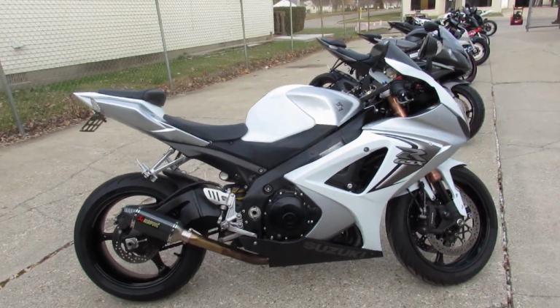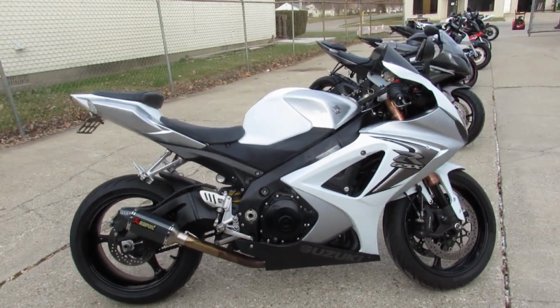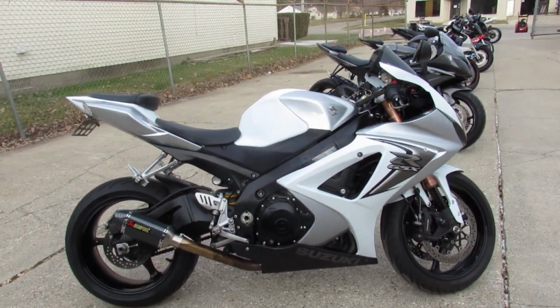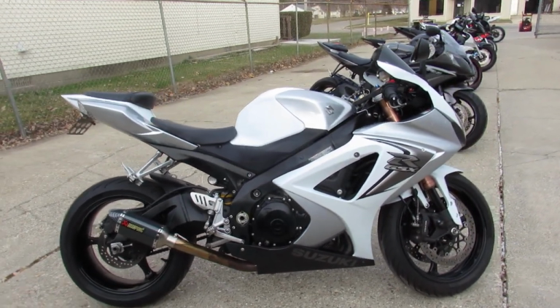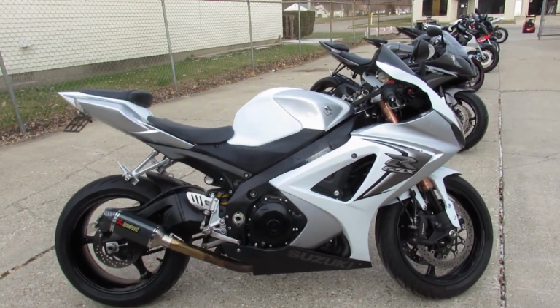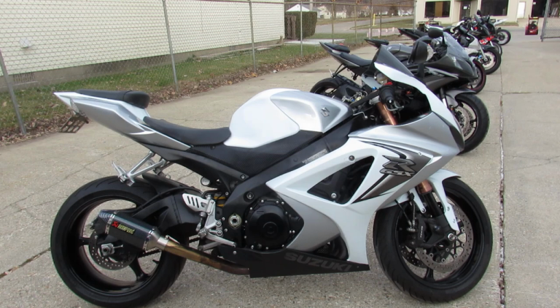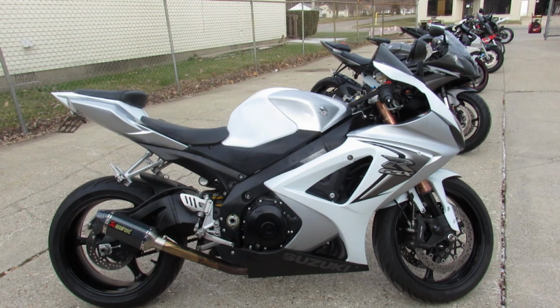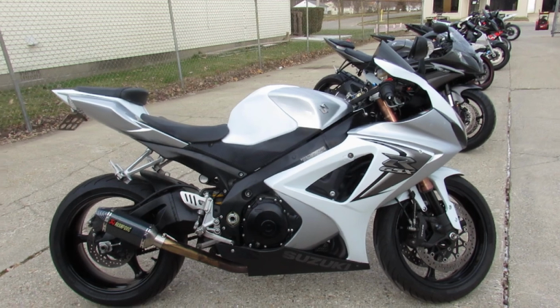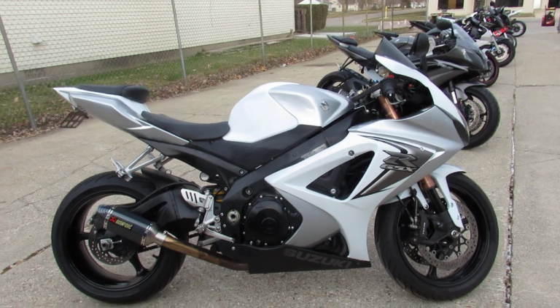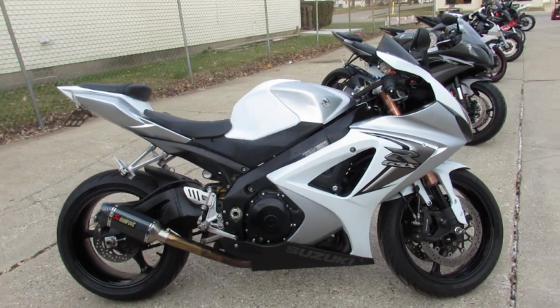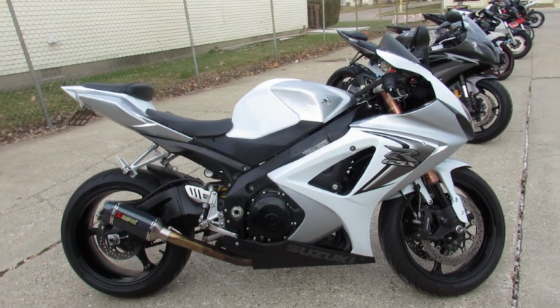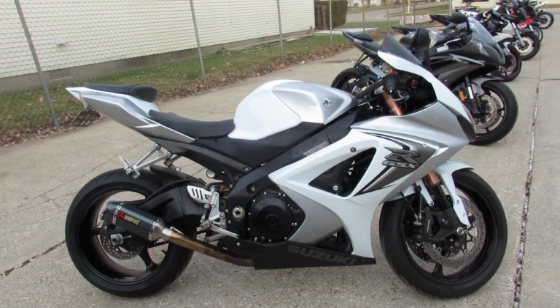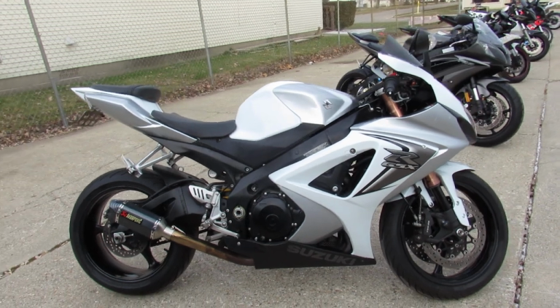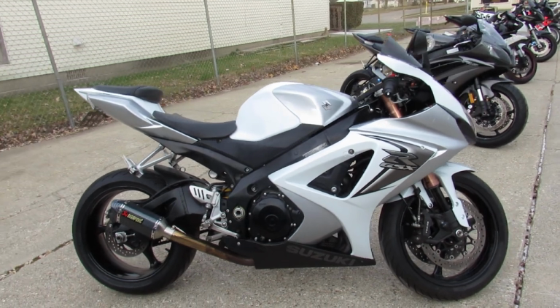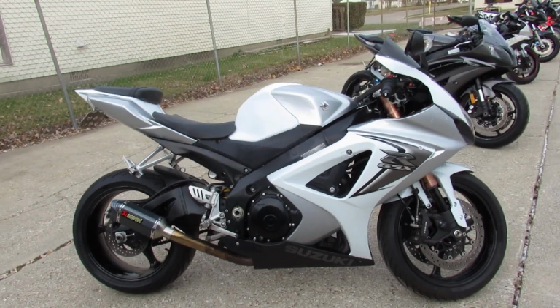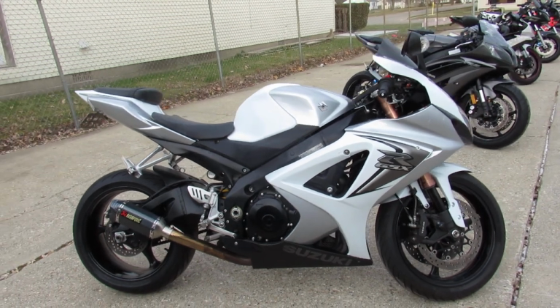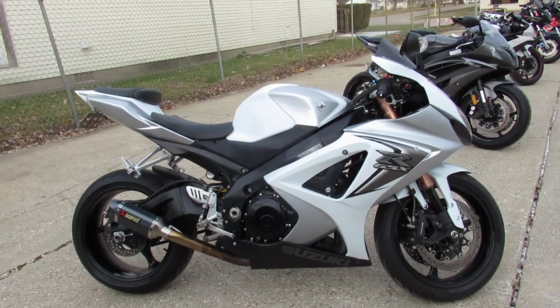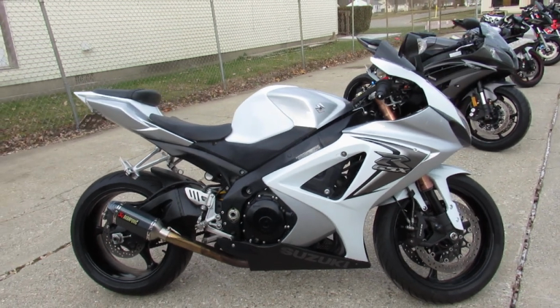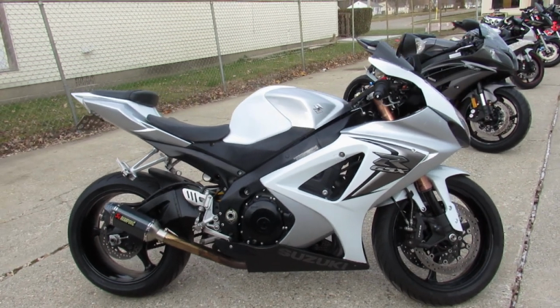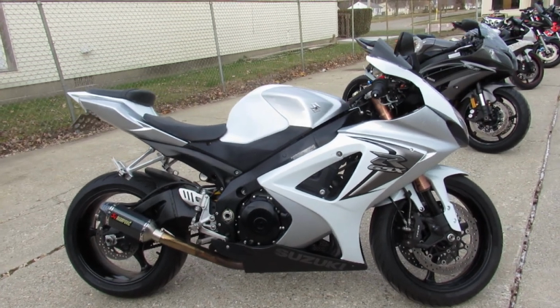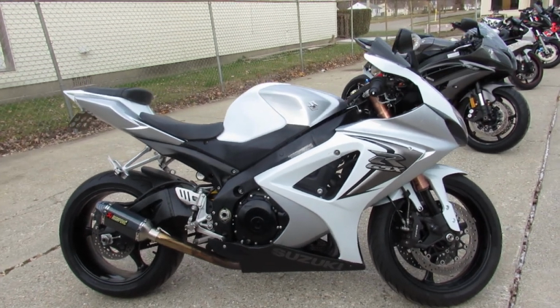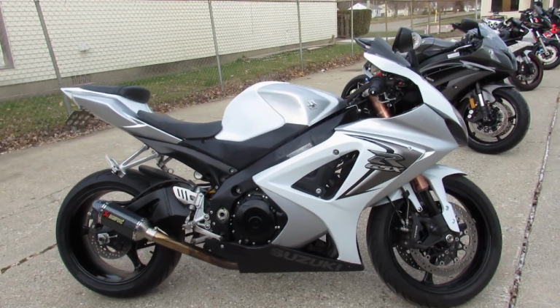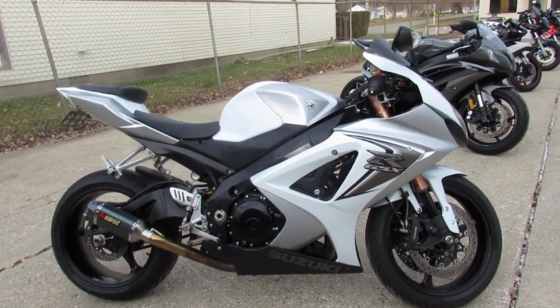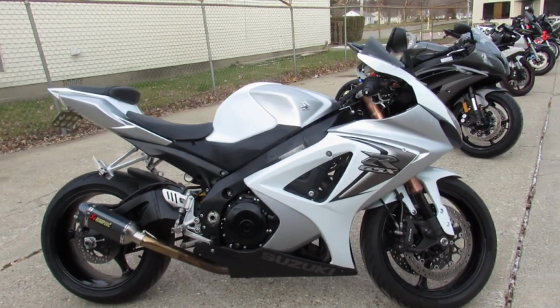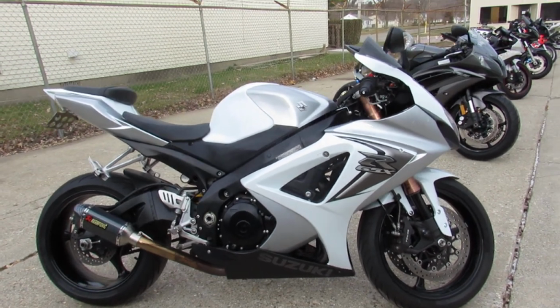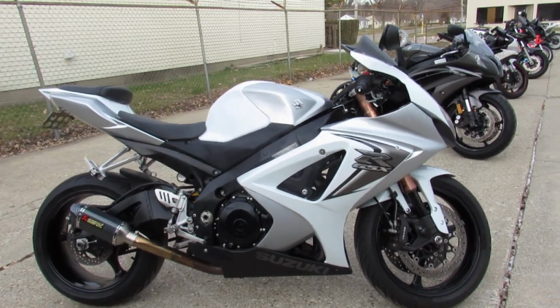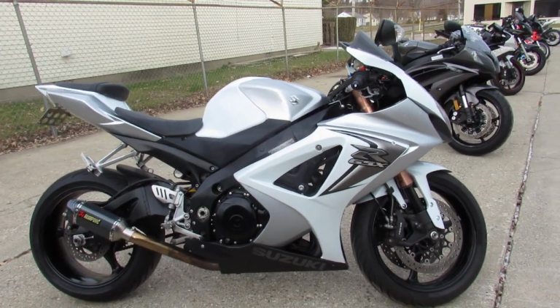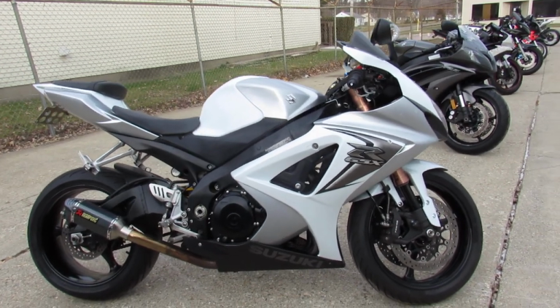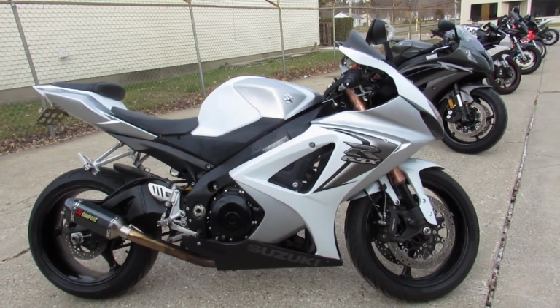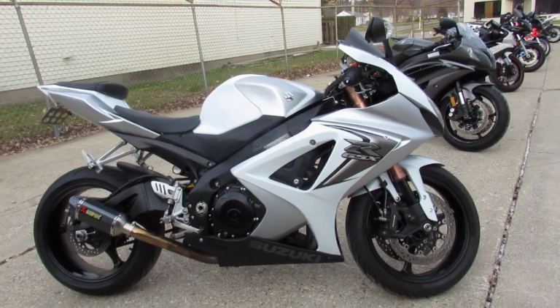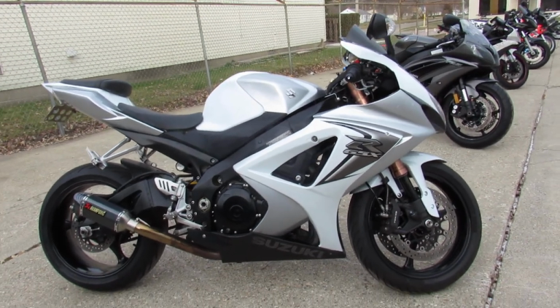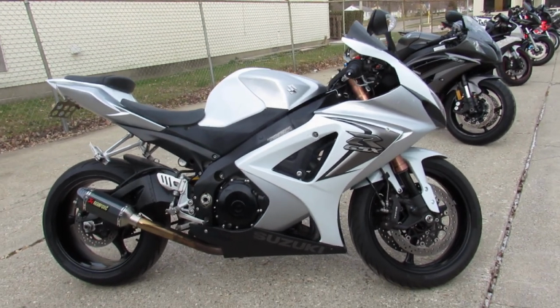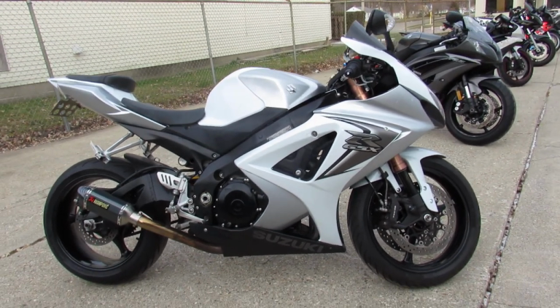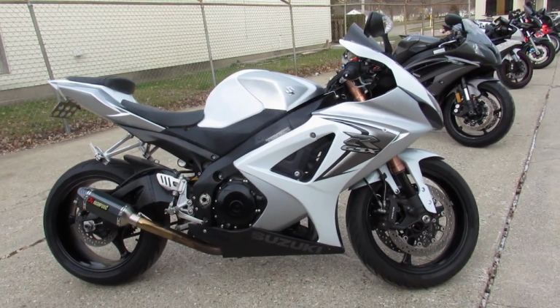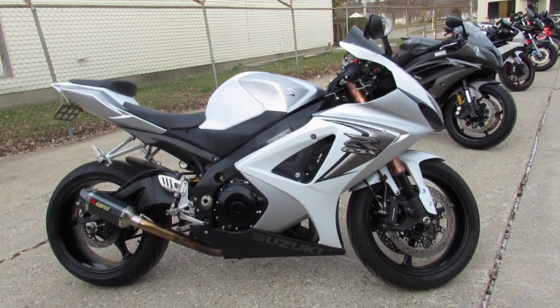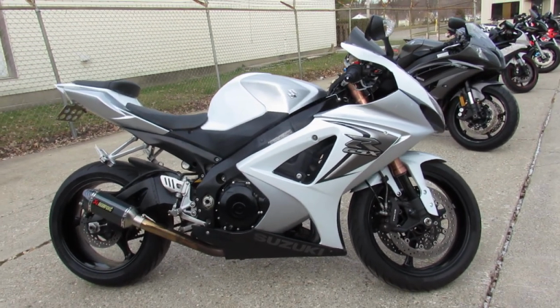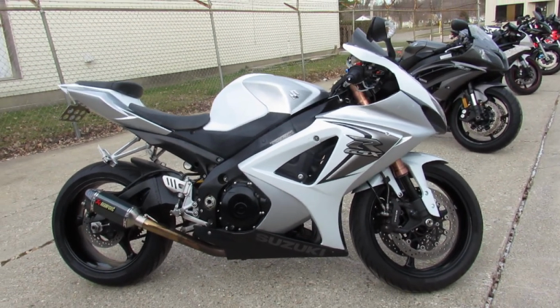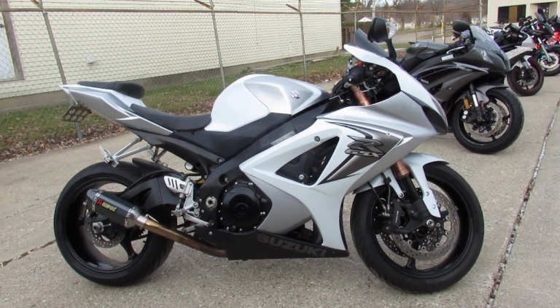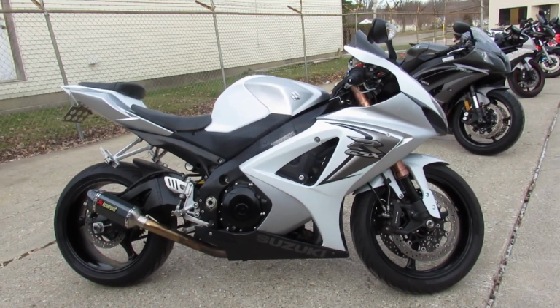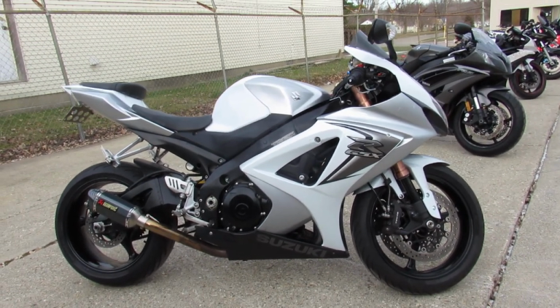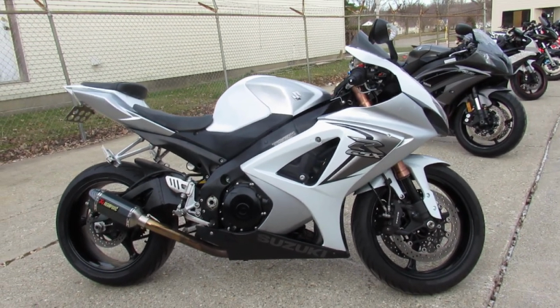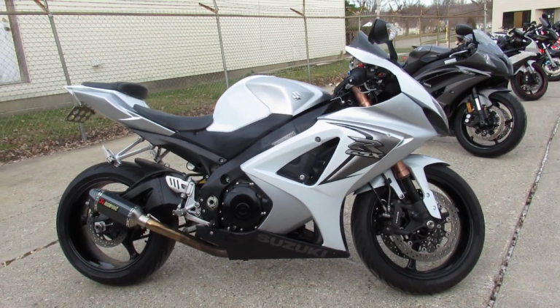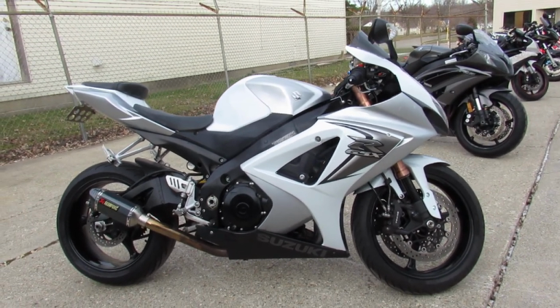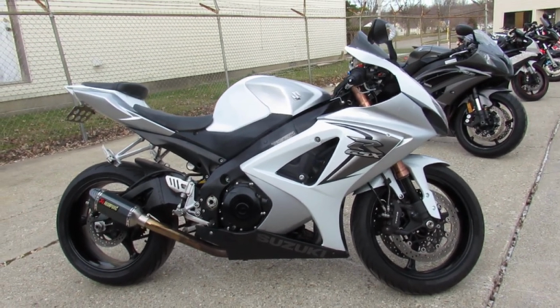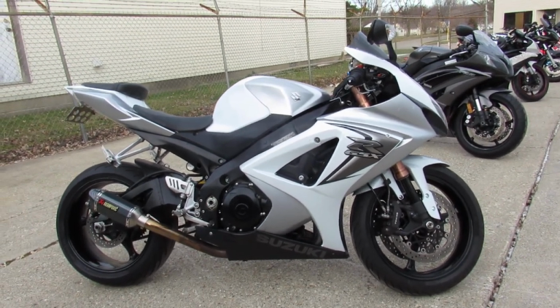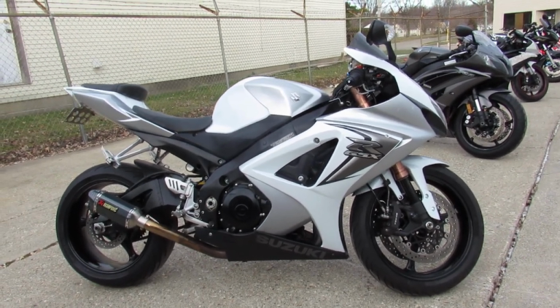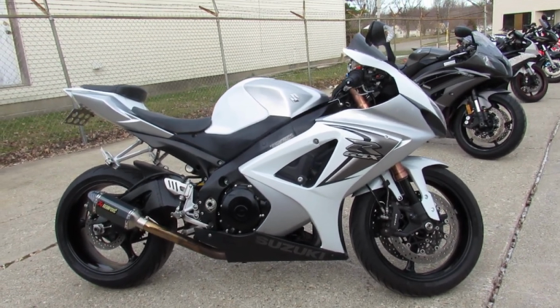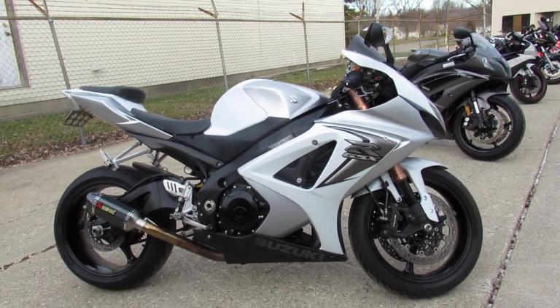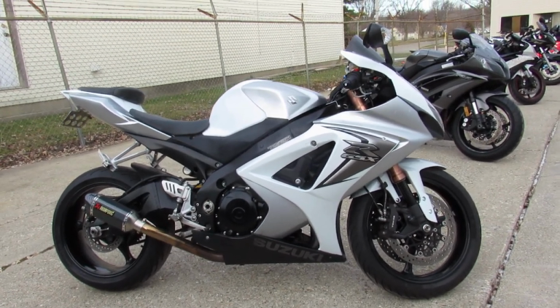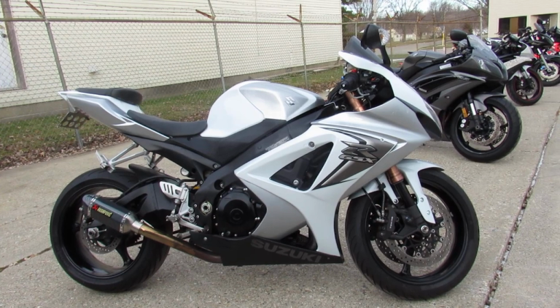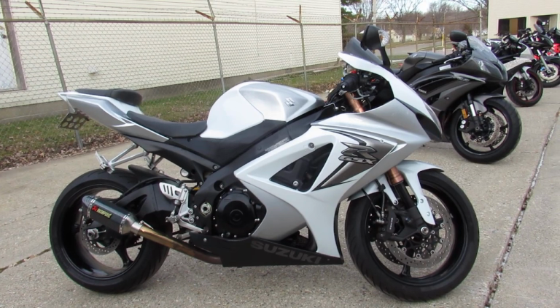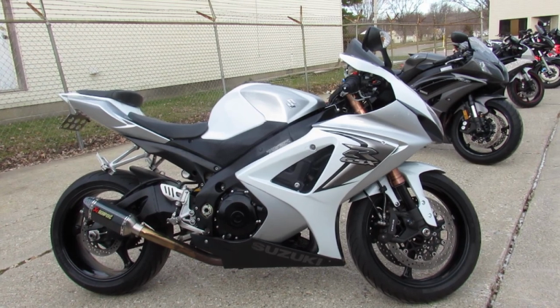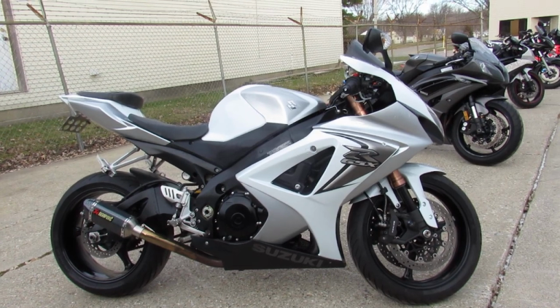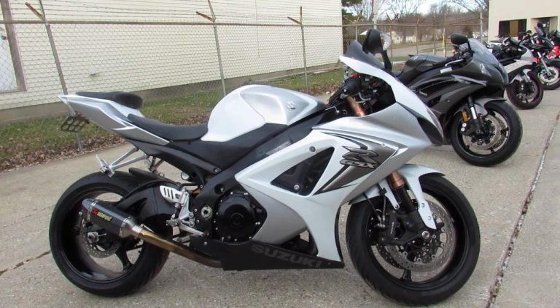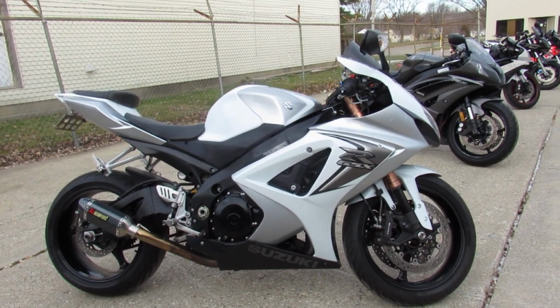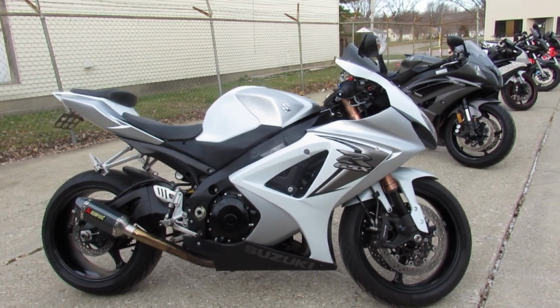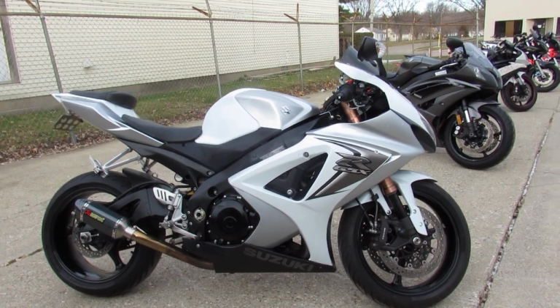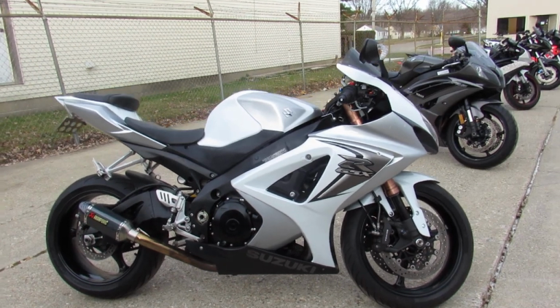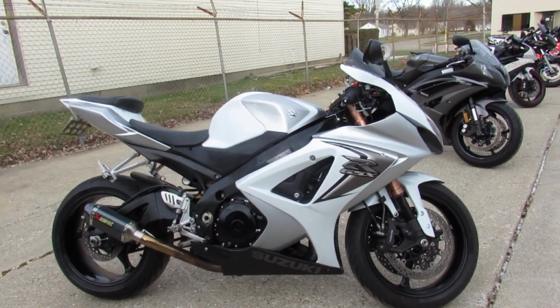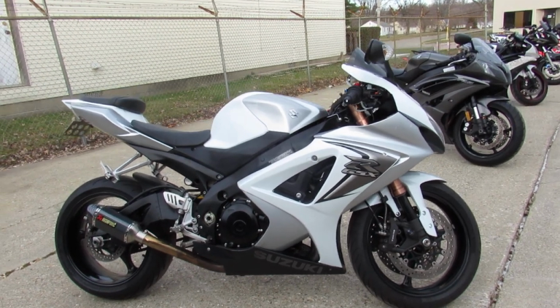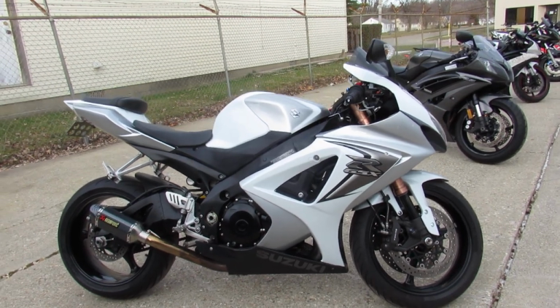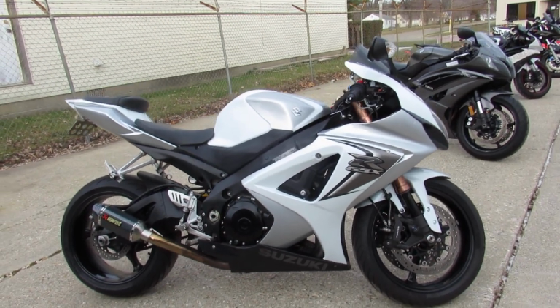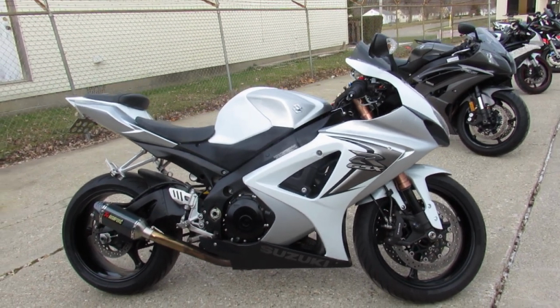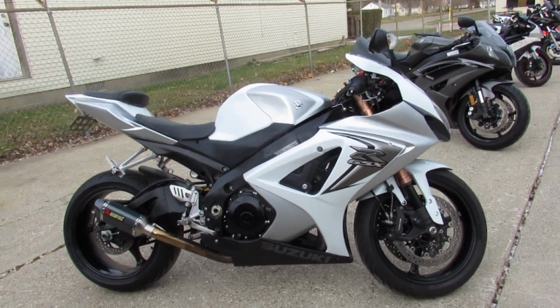2008 Gixxer 1000 only $5,999. Give us a call, we'll get it done — 810-648-9500.